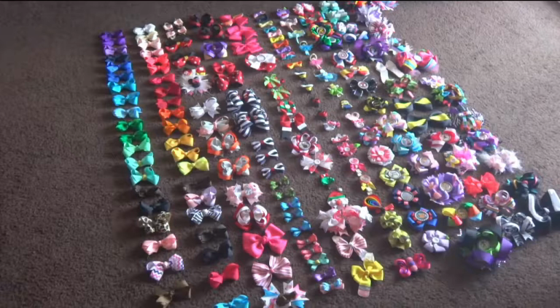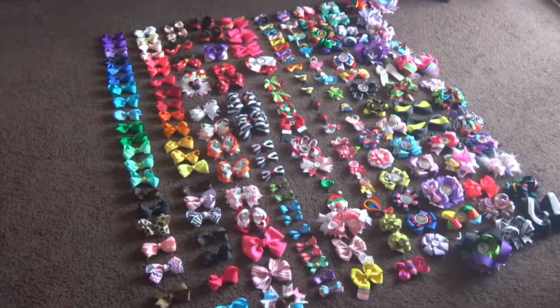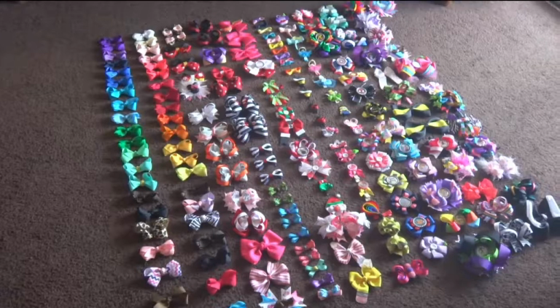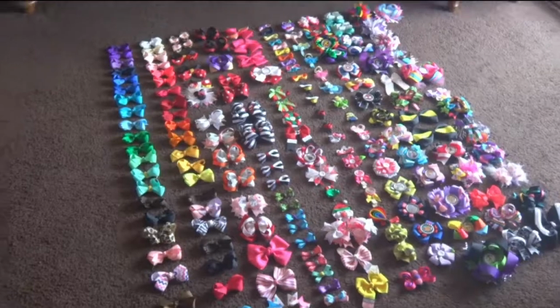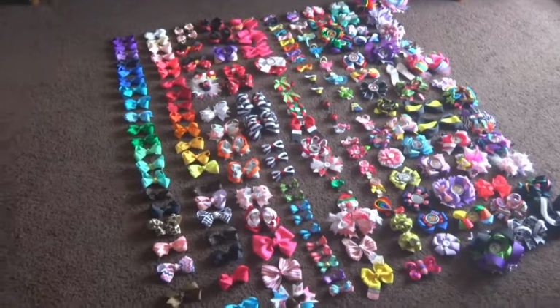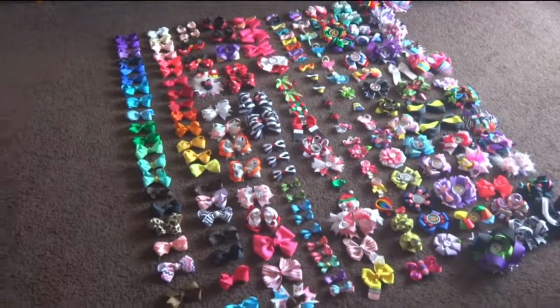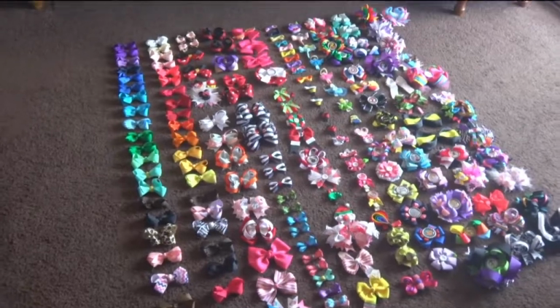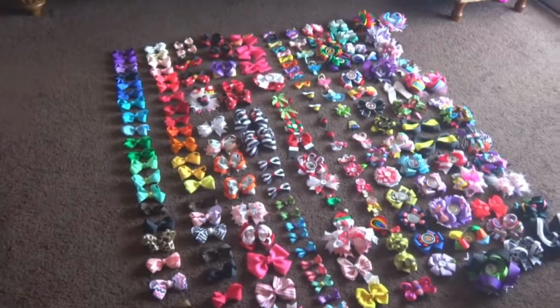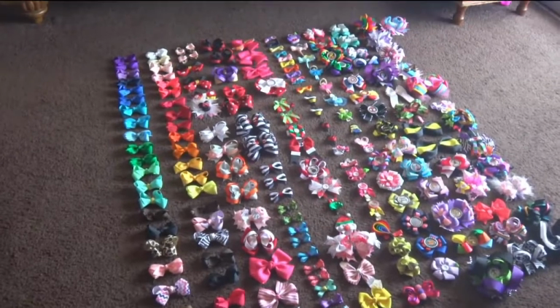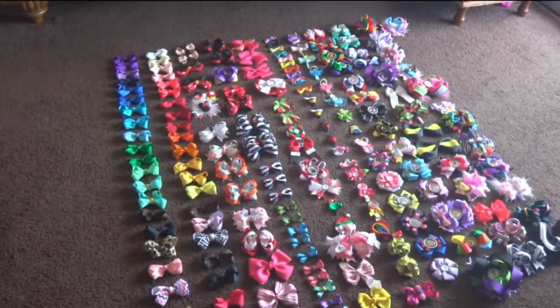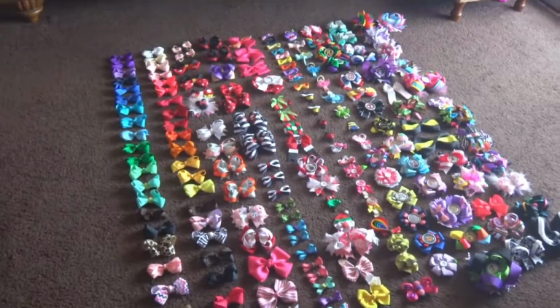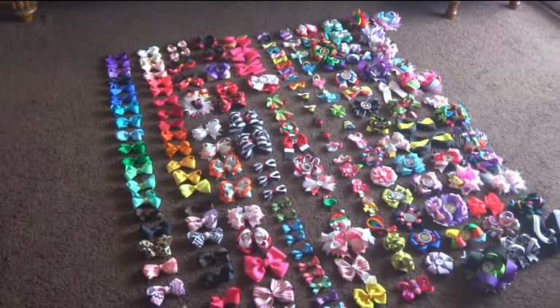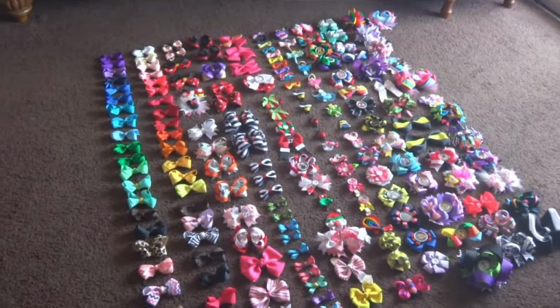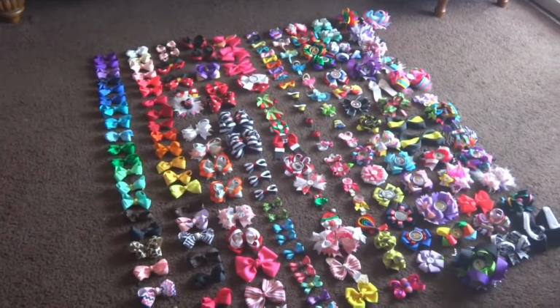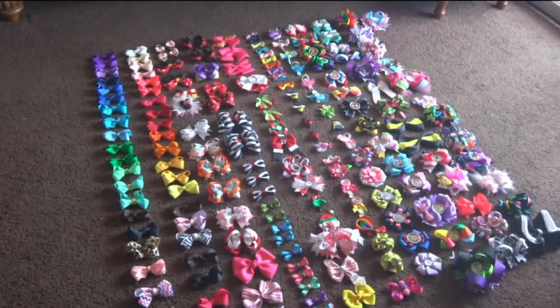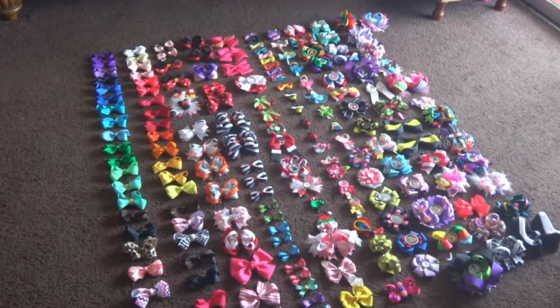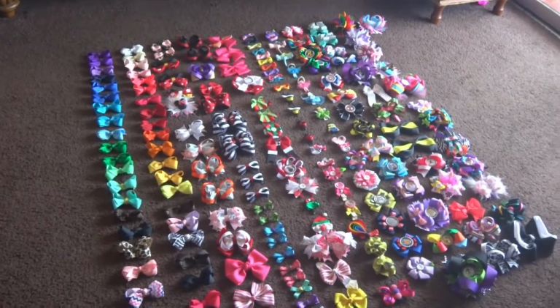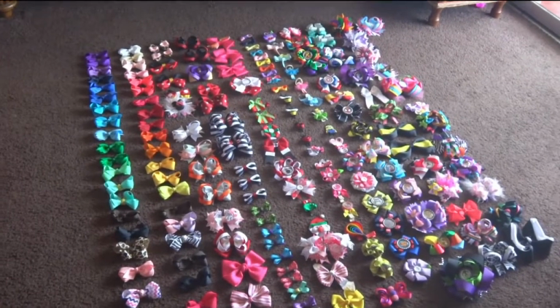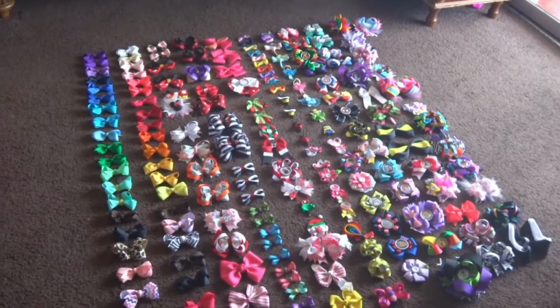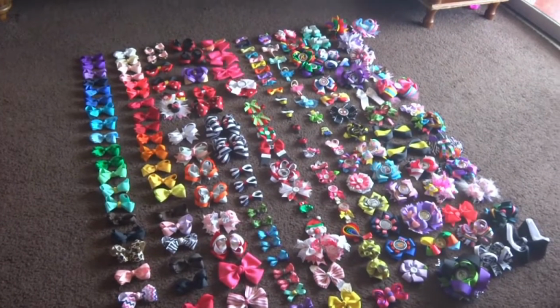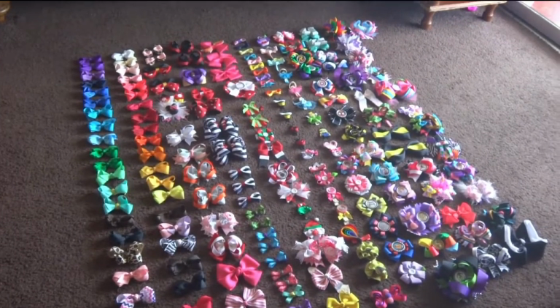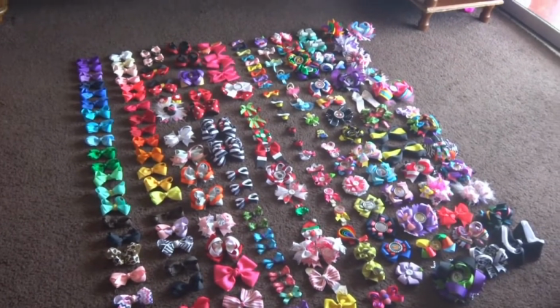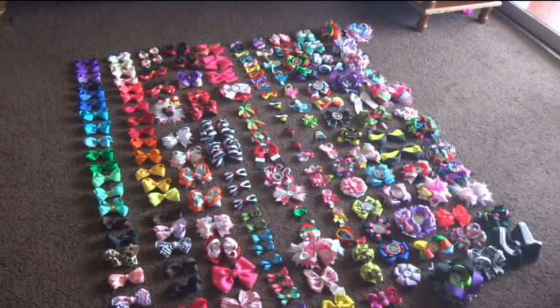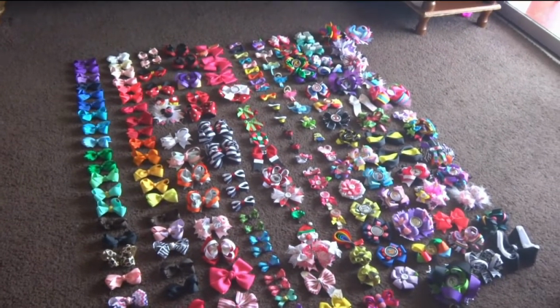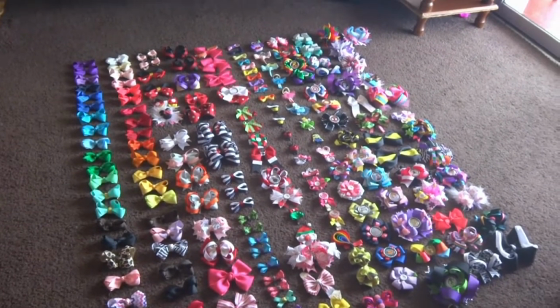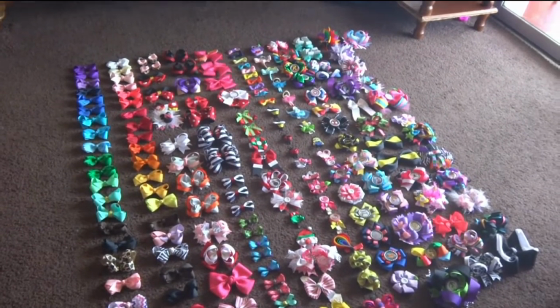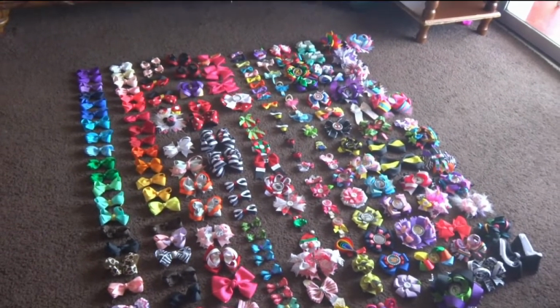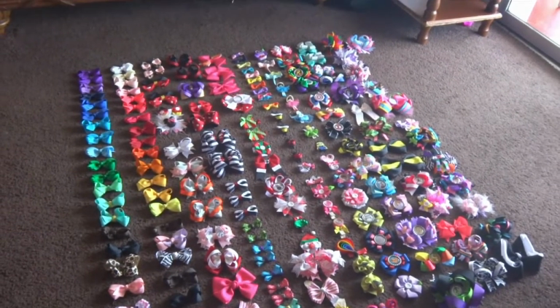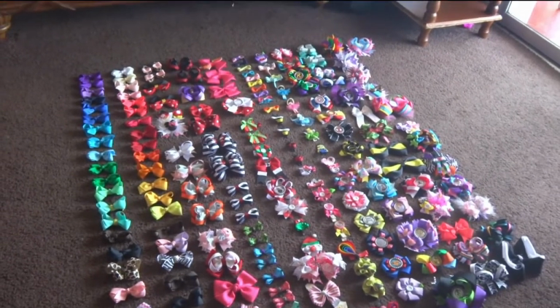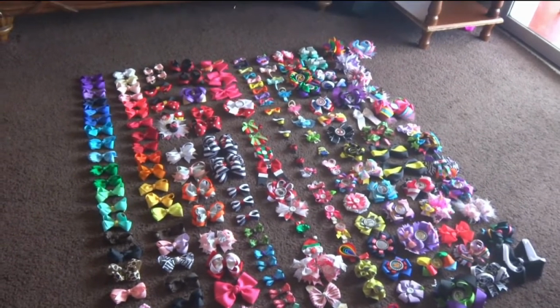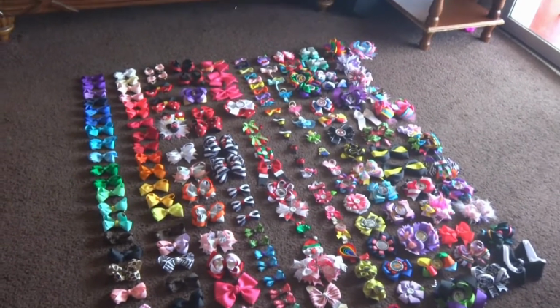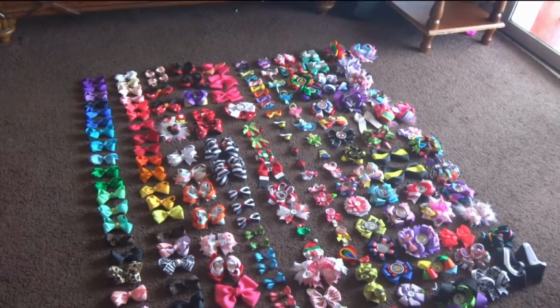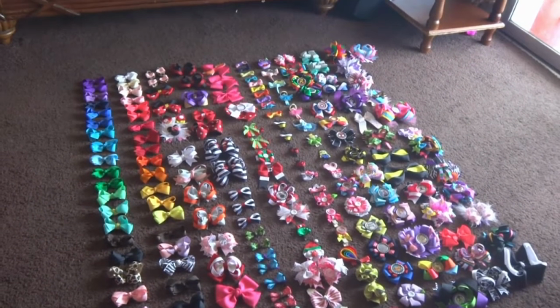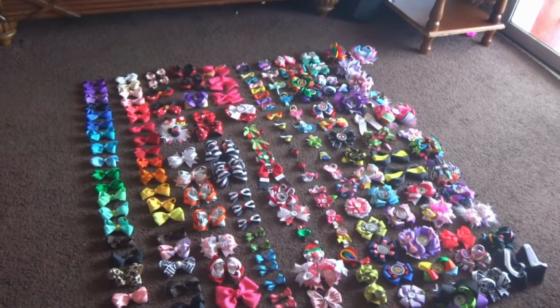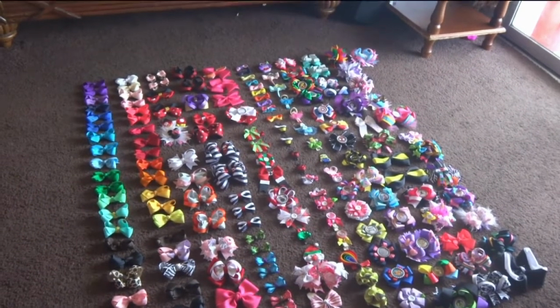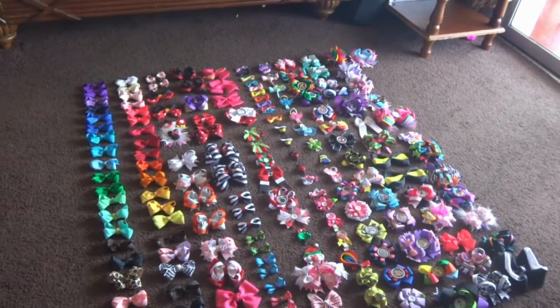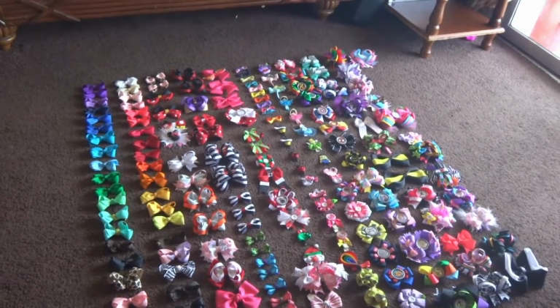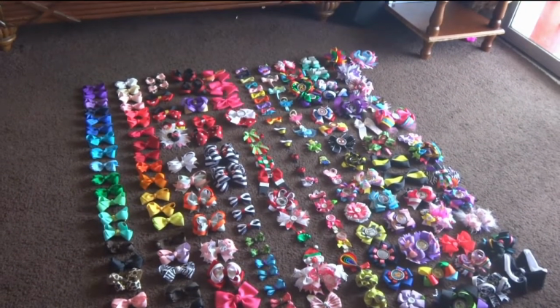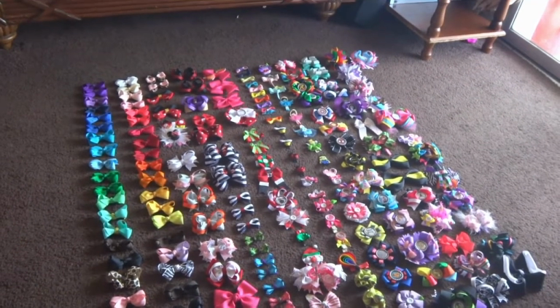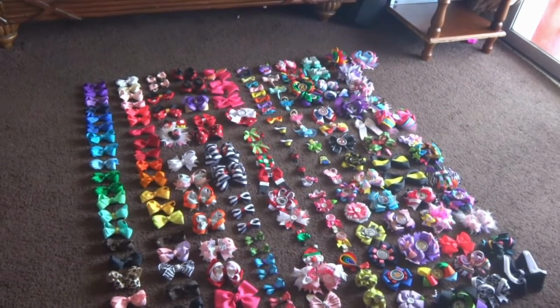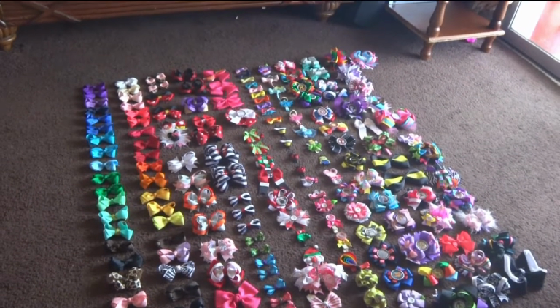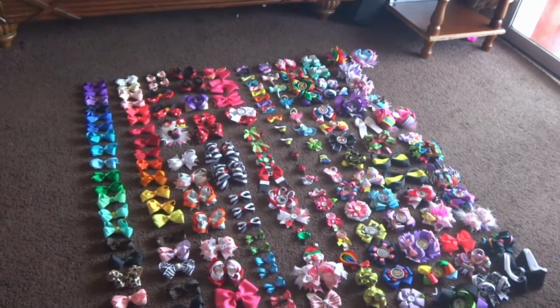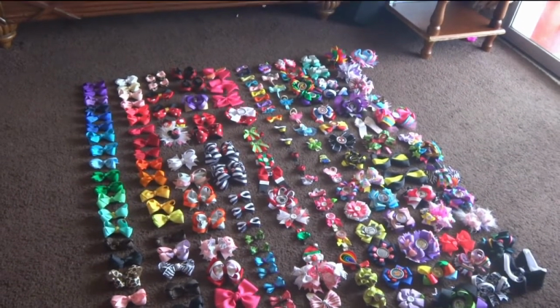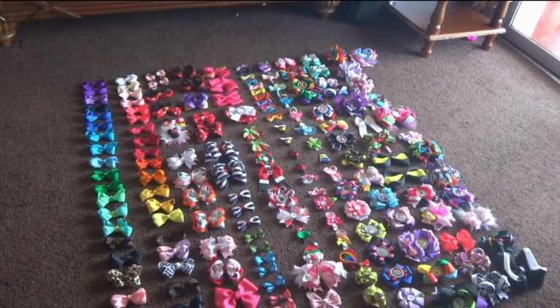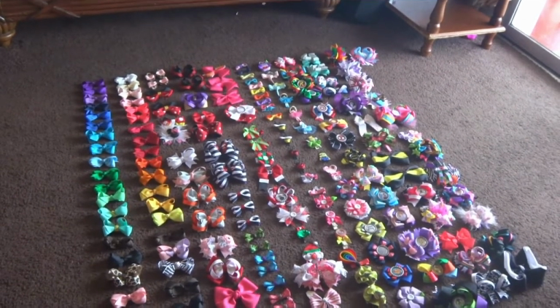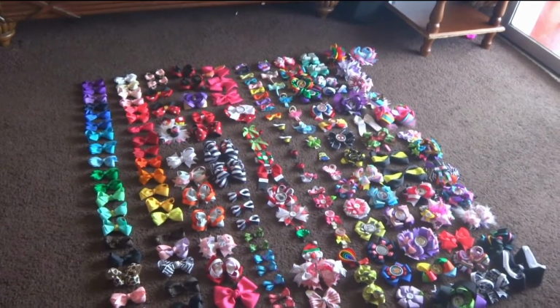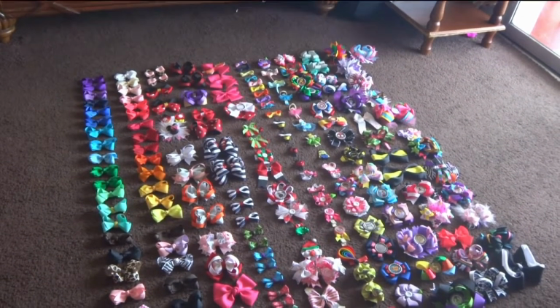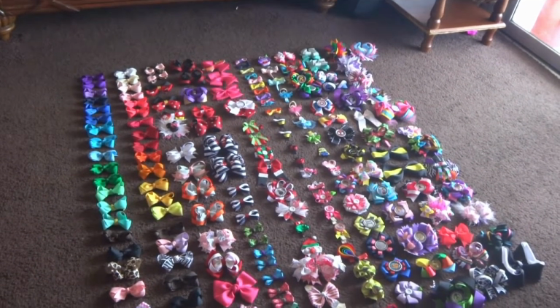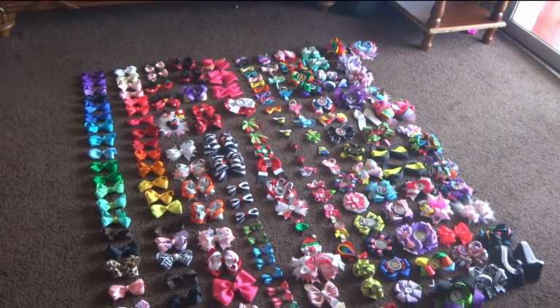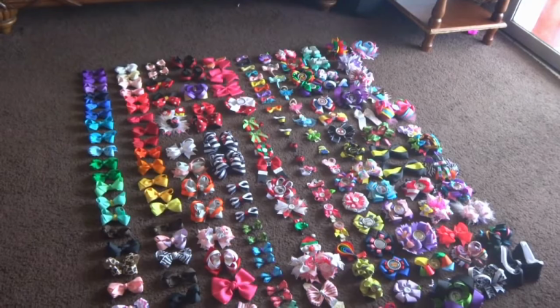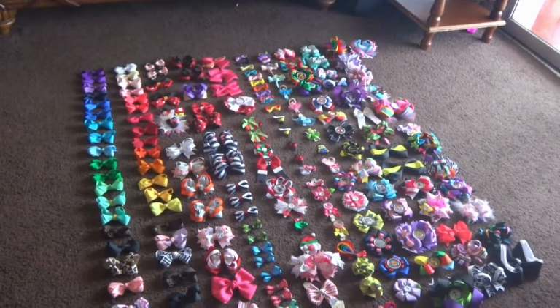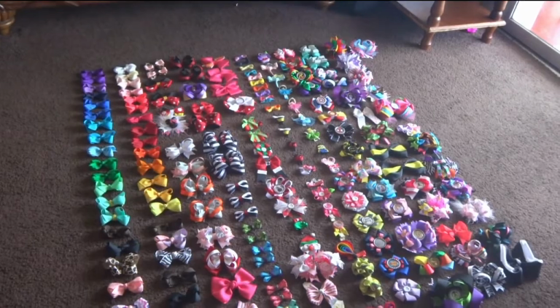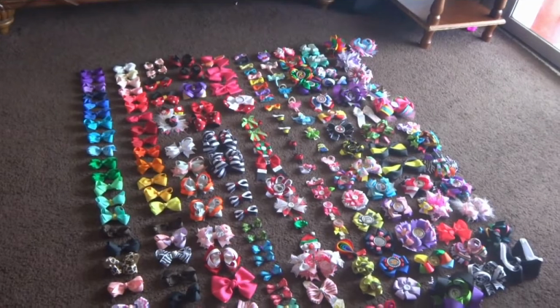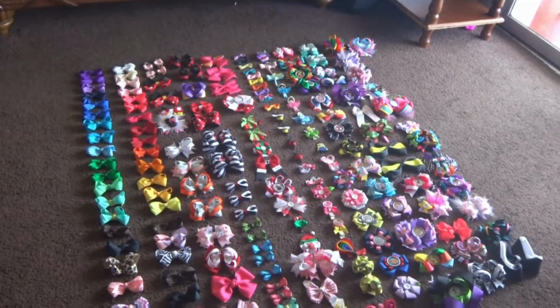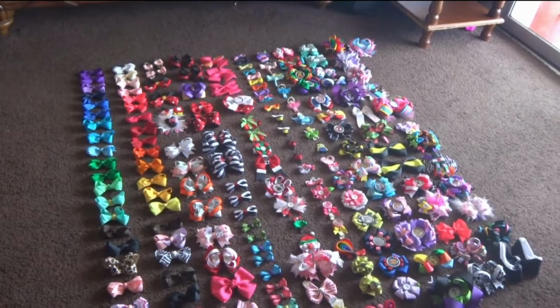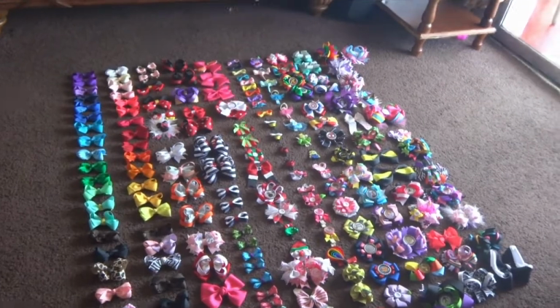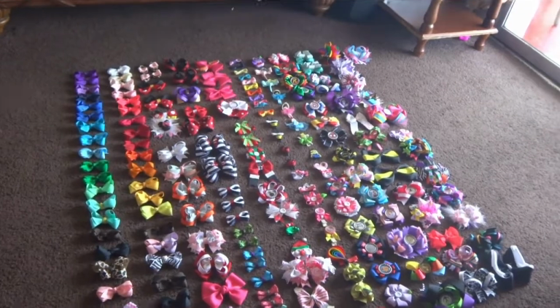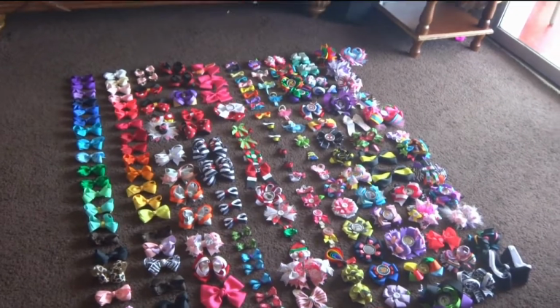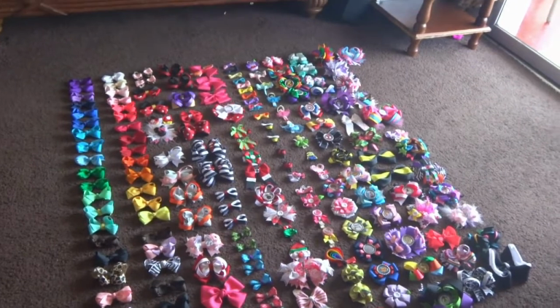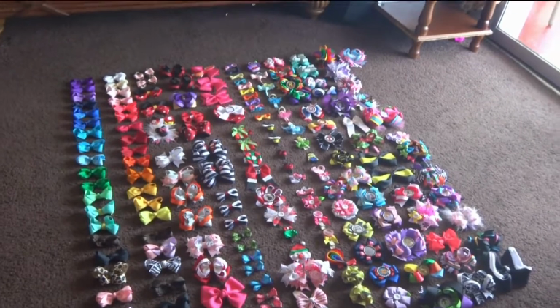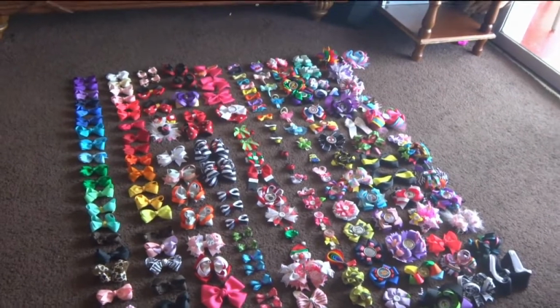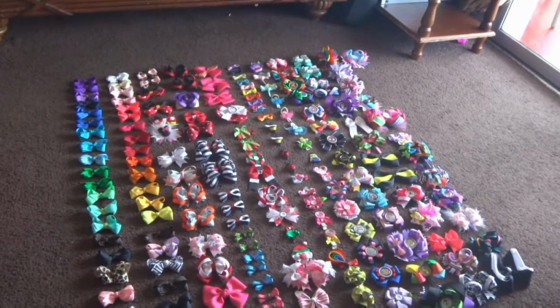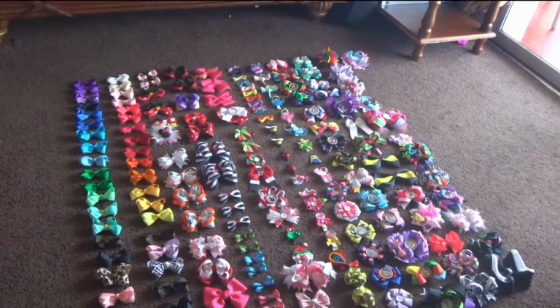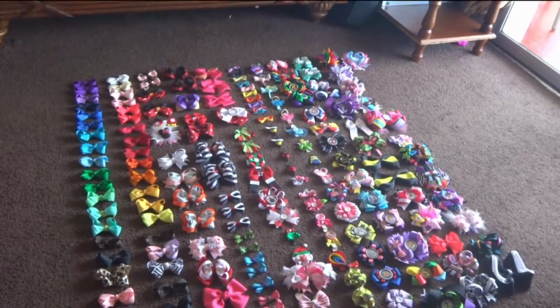Hi guys, Trini Baby here again. If you want to see my daughter's hair bow collection, stick around.